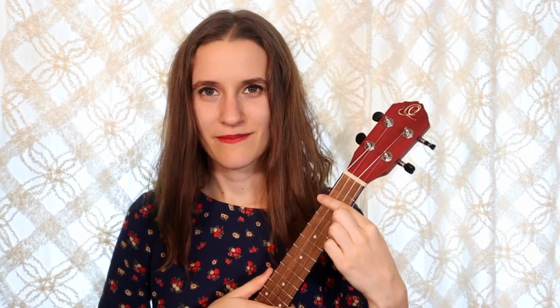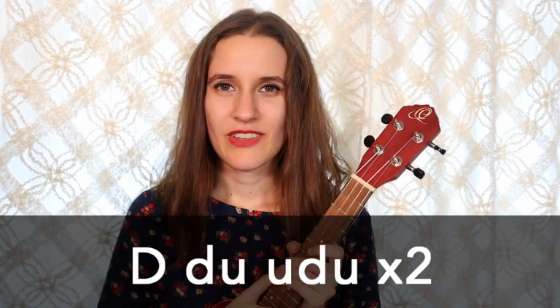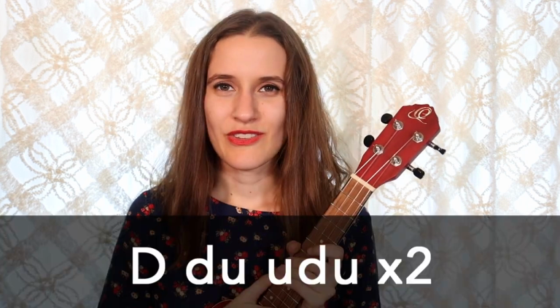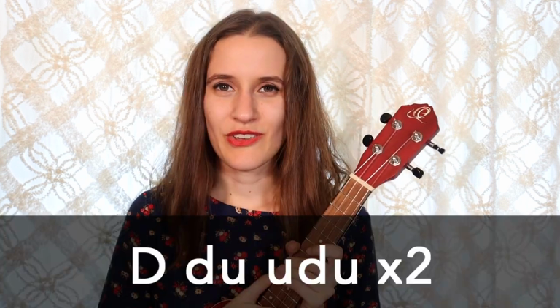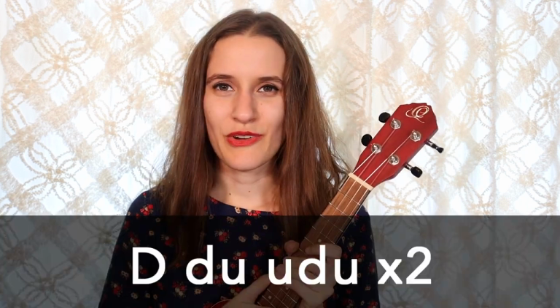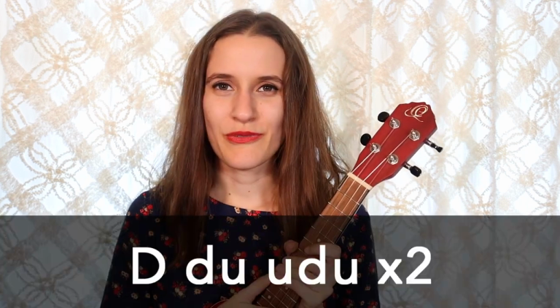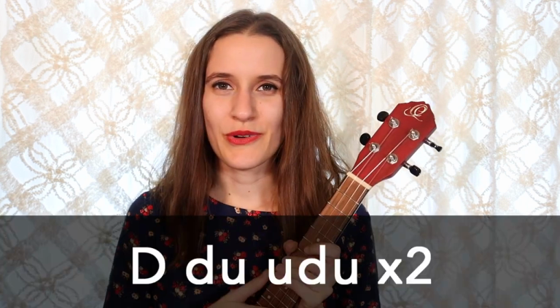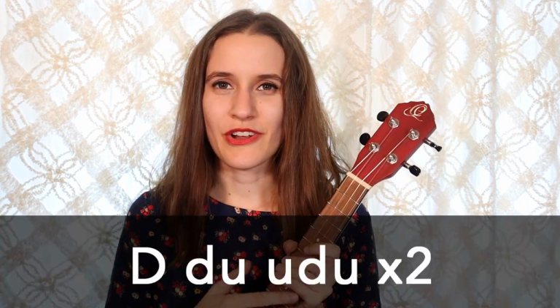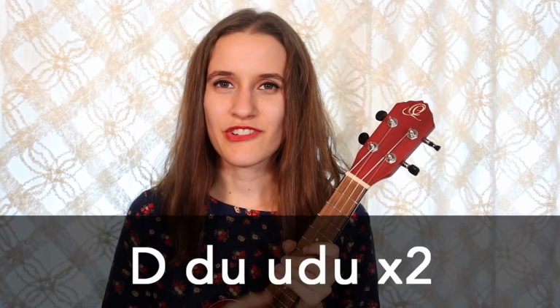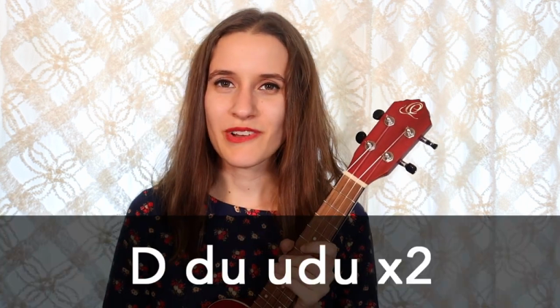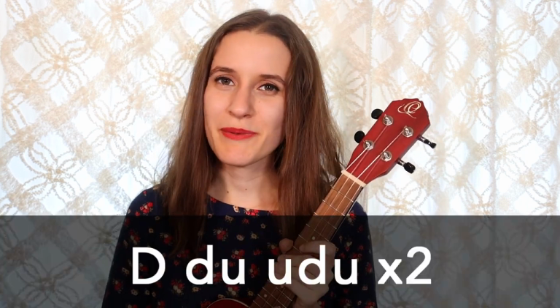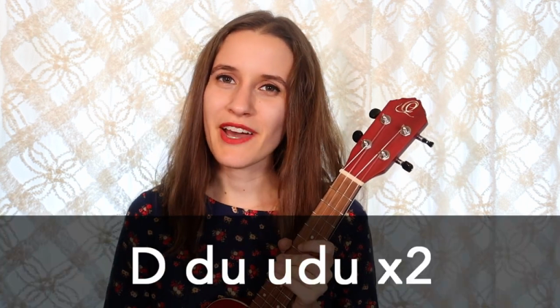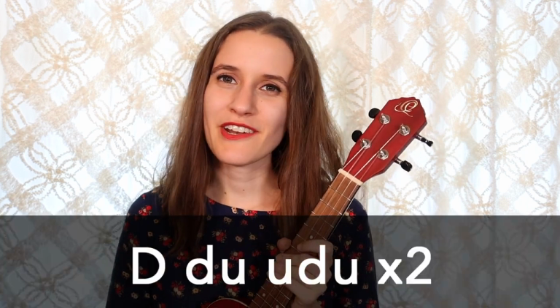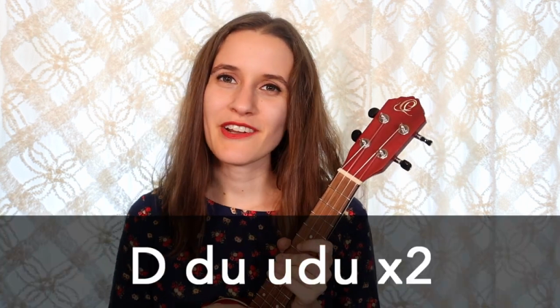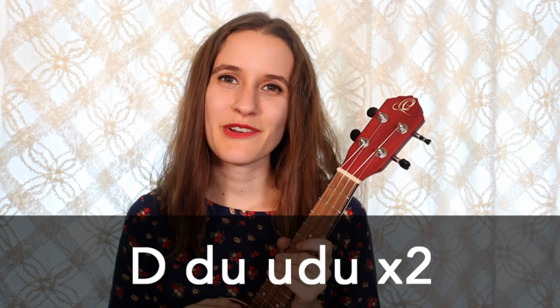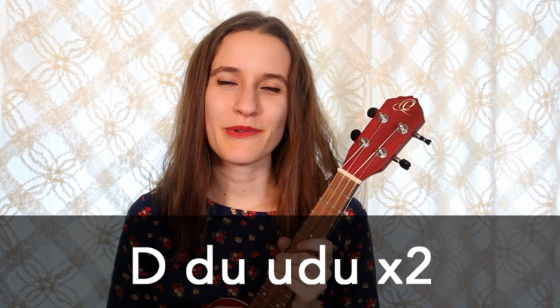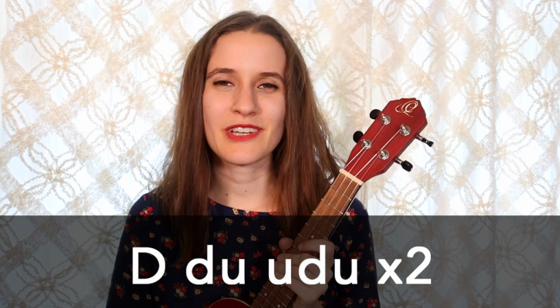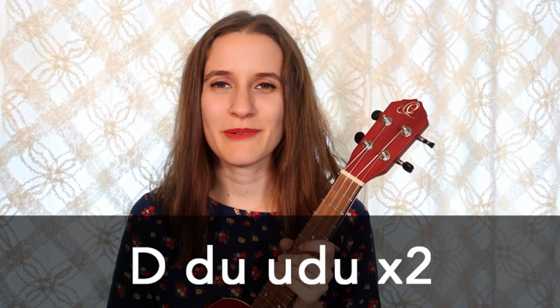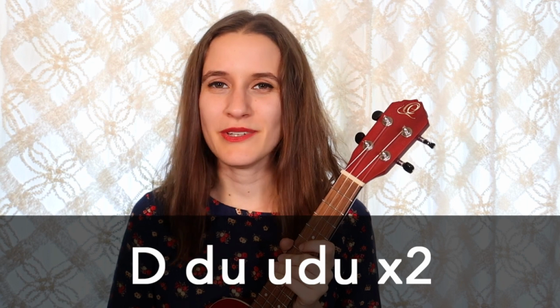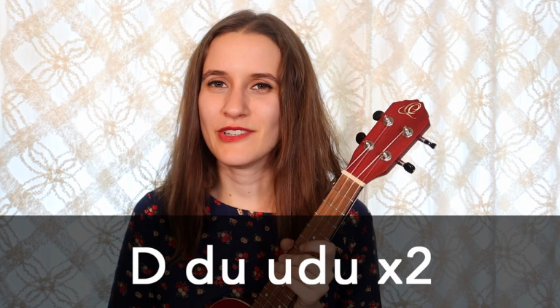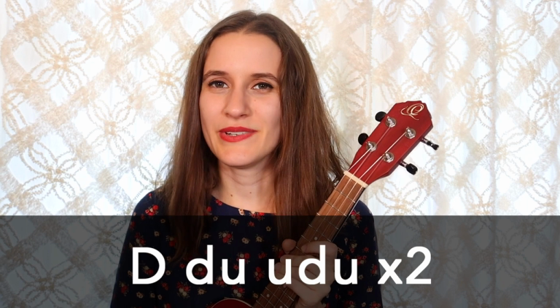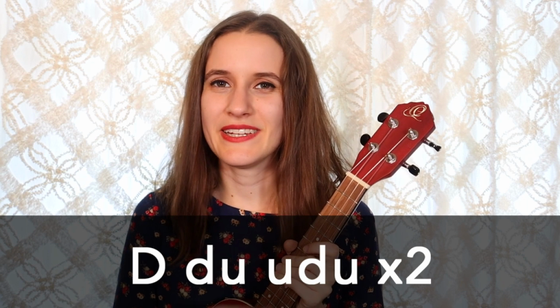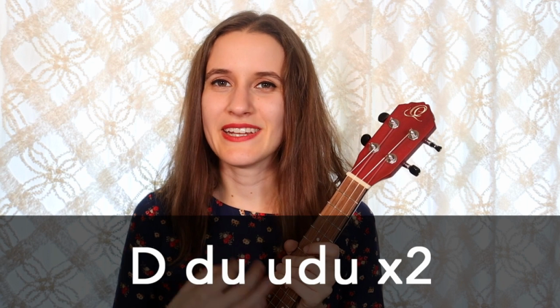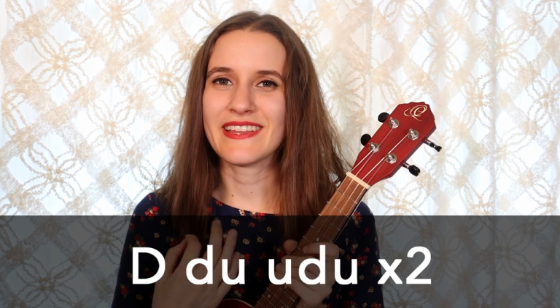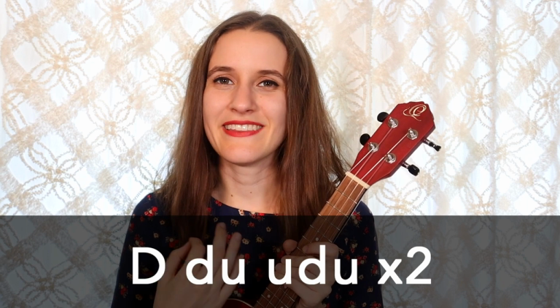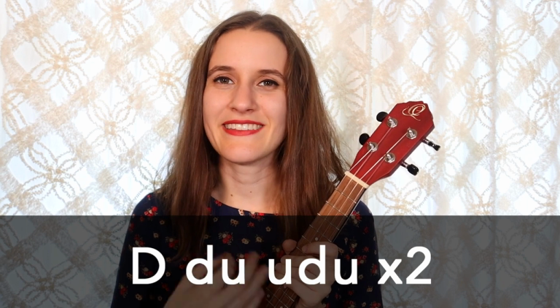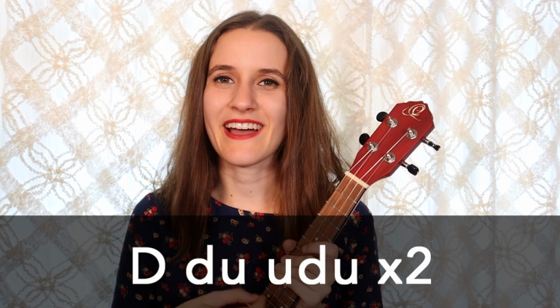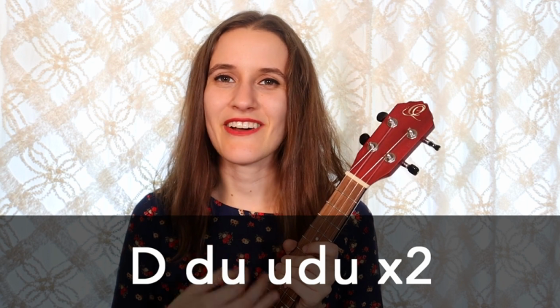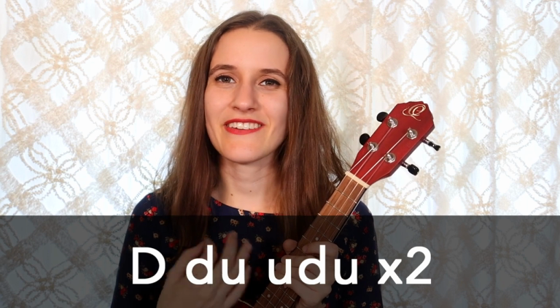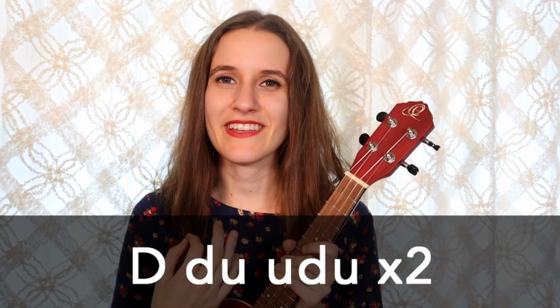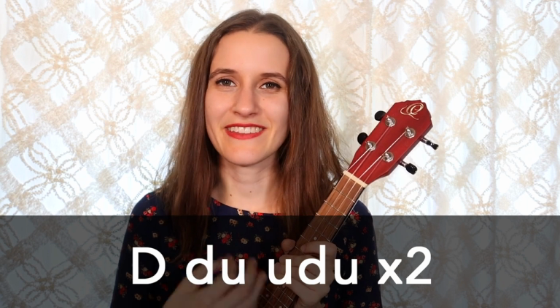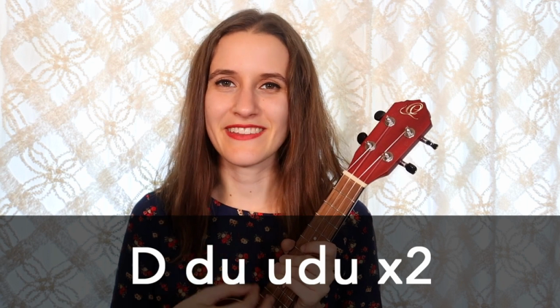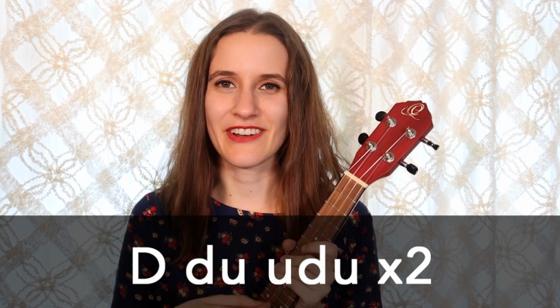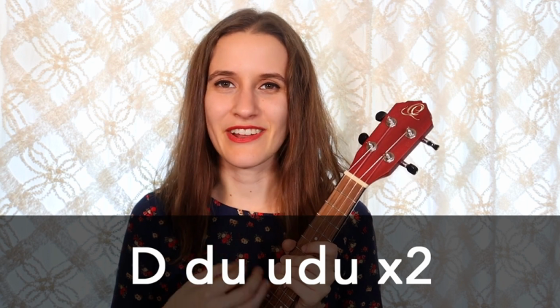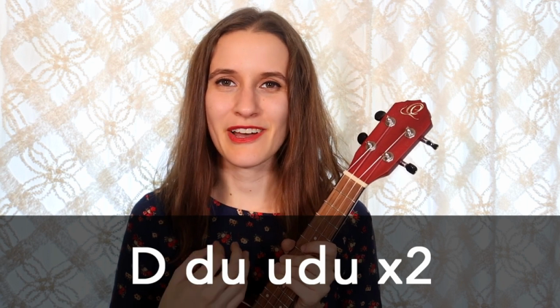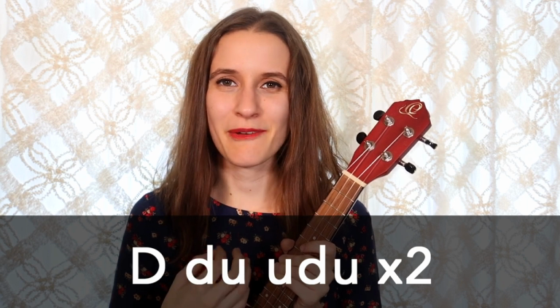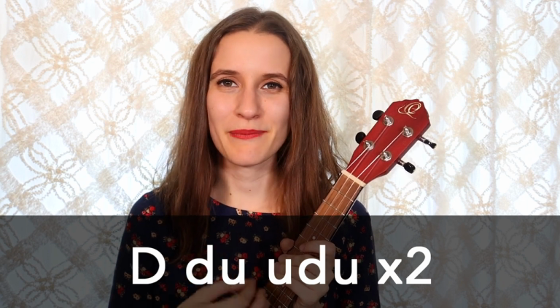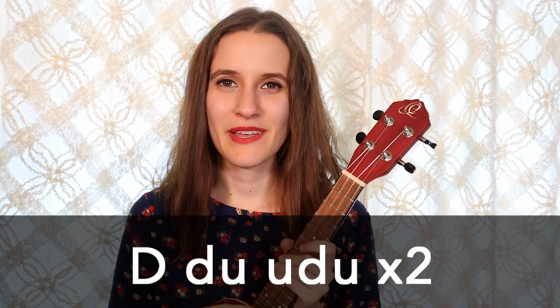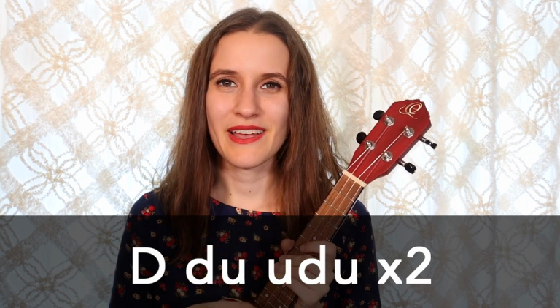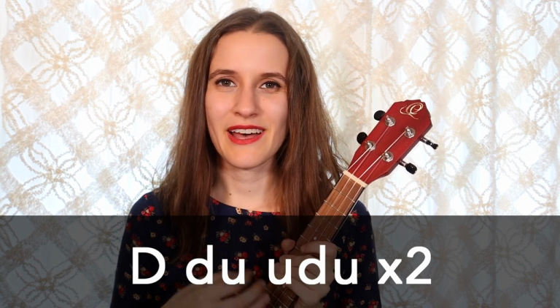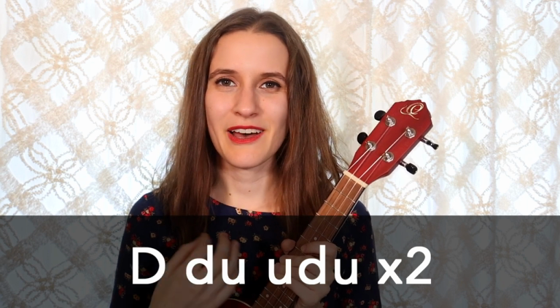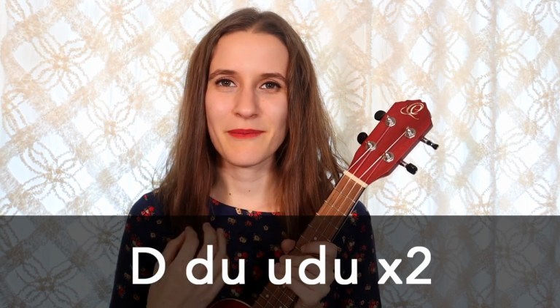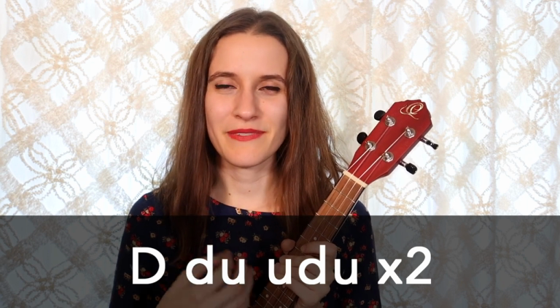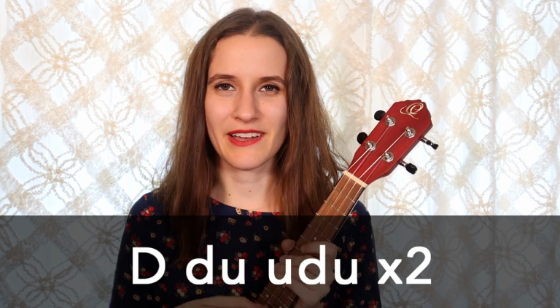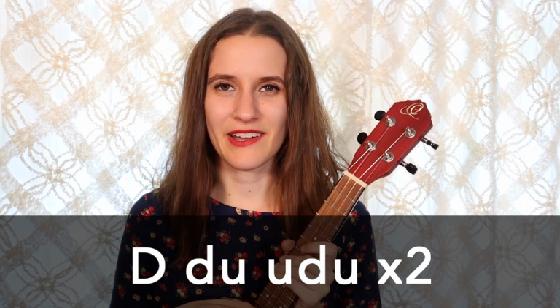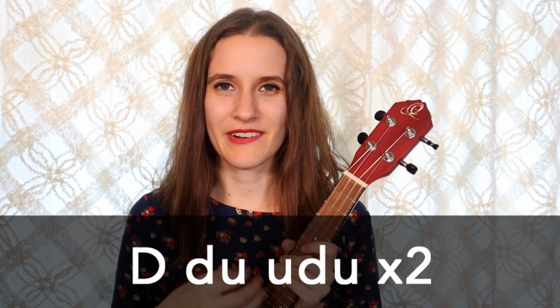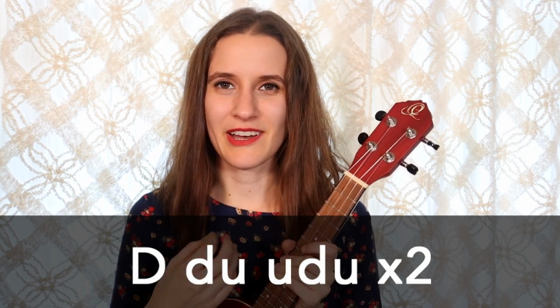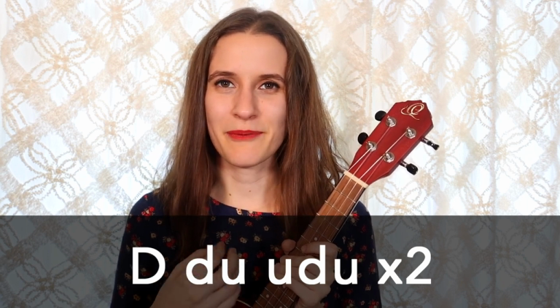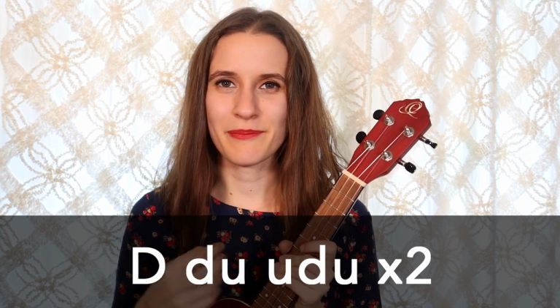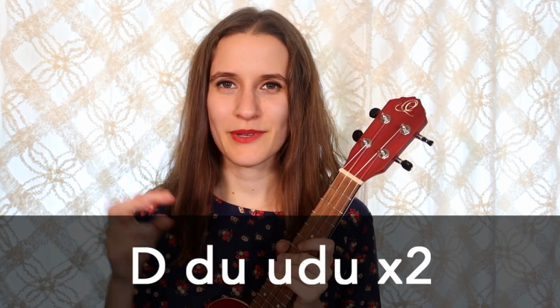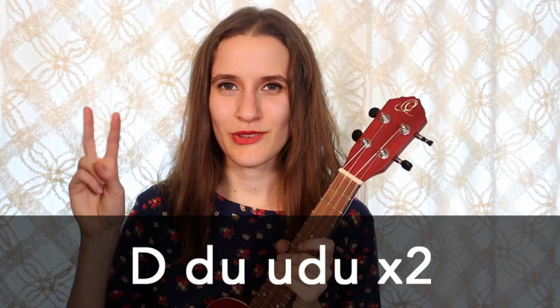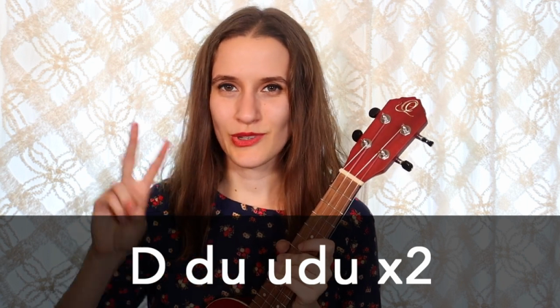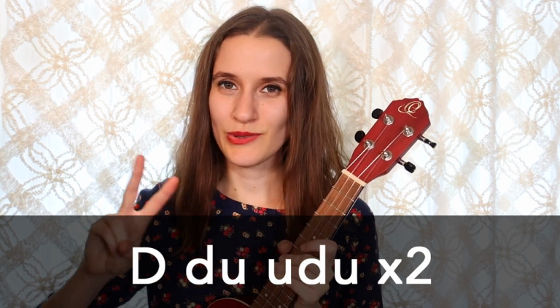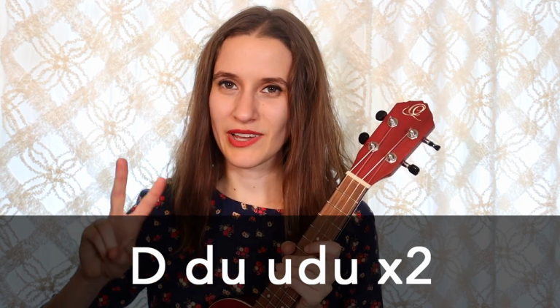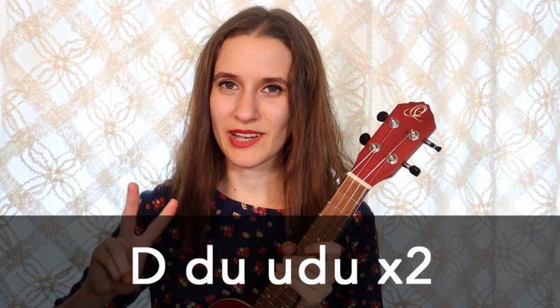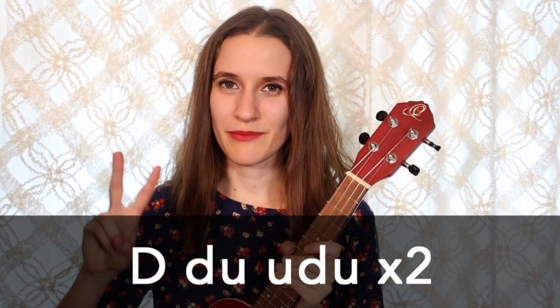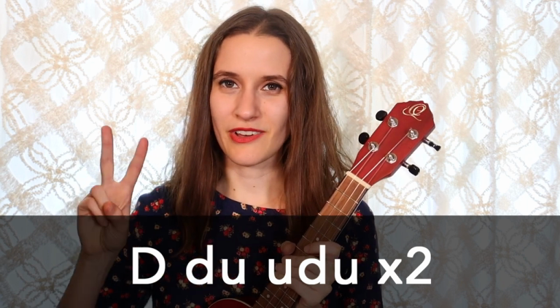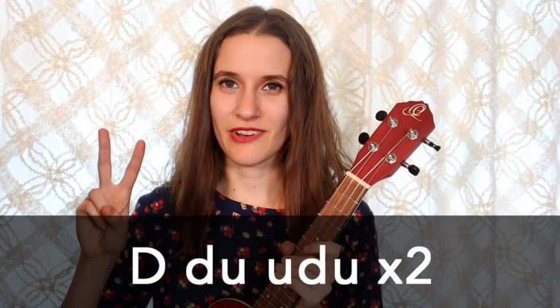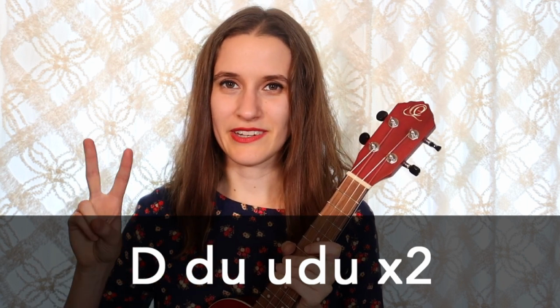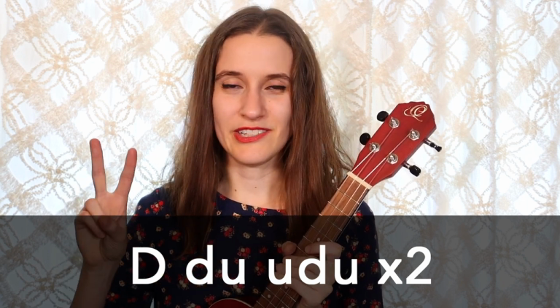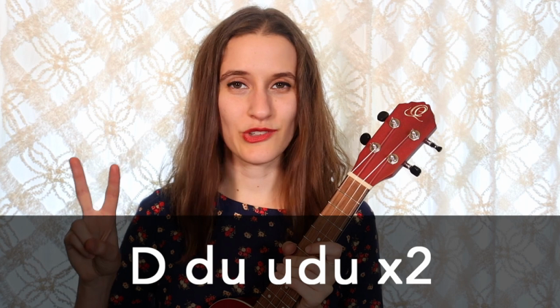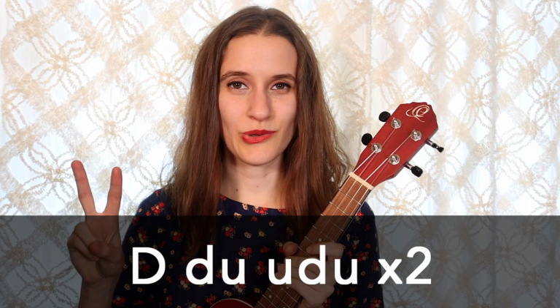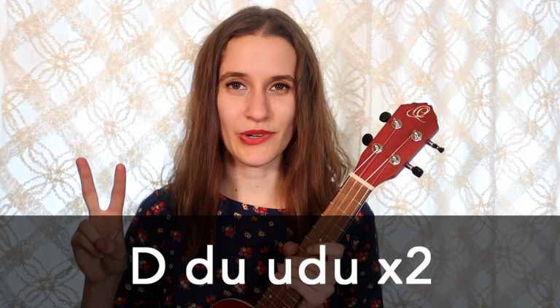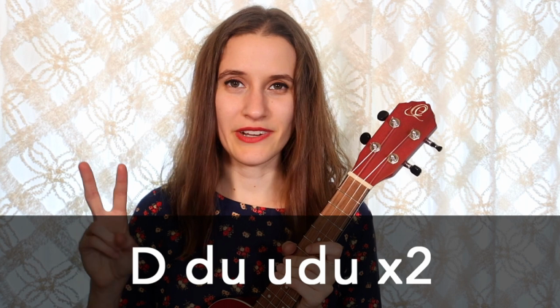For our strumming pattern, we're going to be doing down, down, up, up, down, up — two times on each chord.